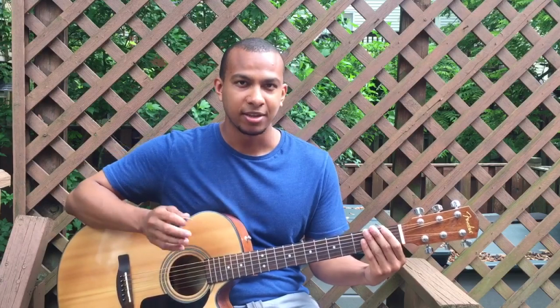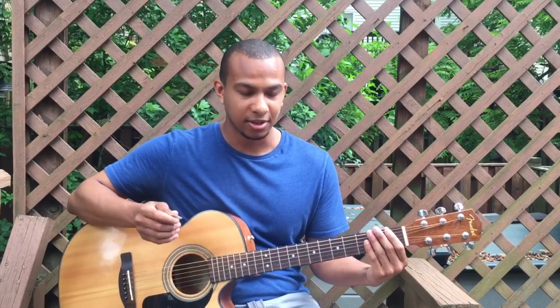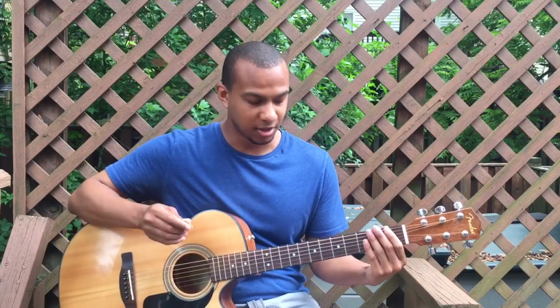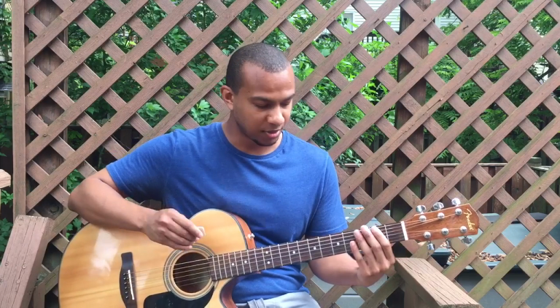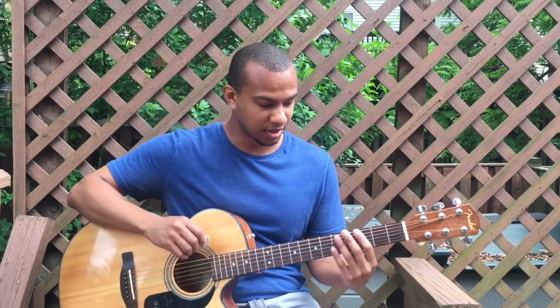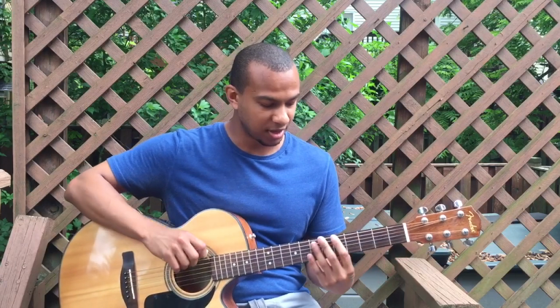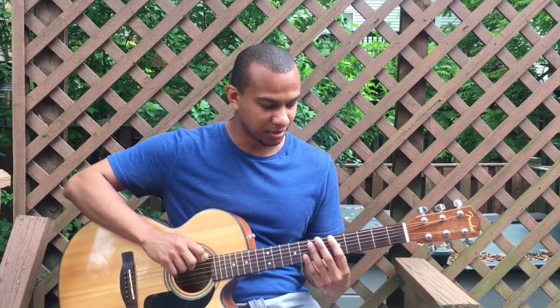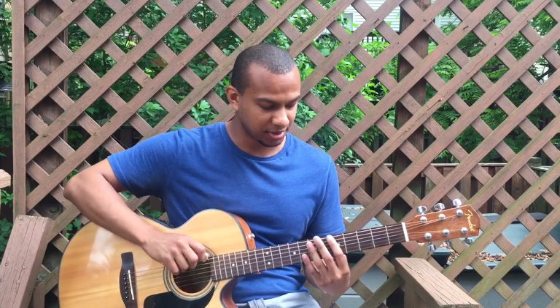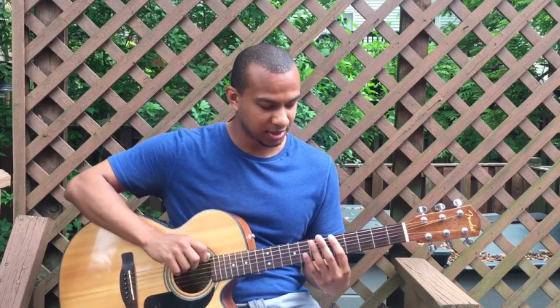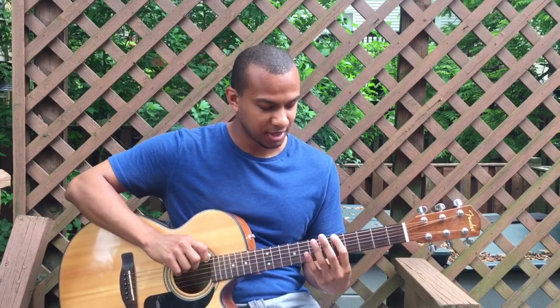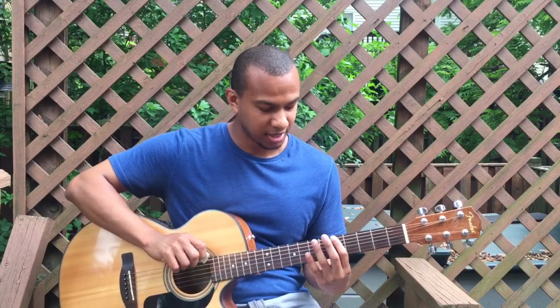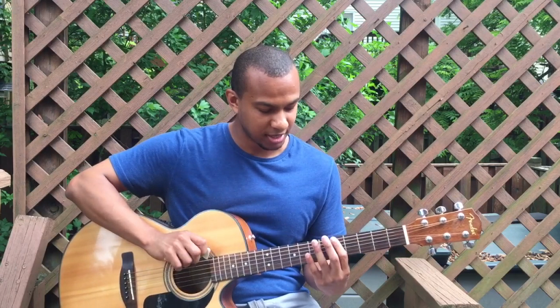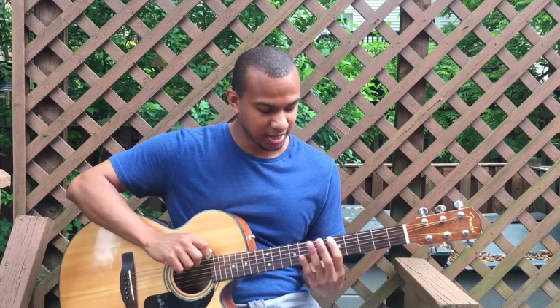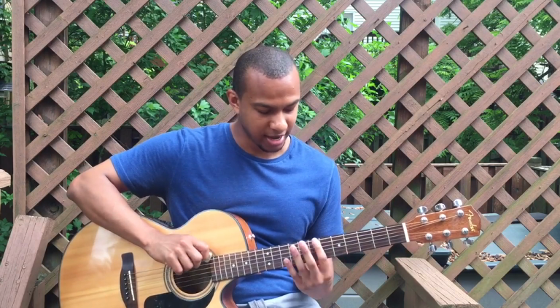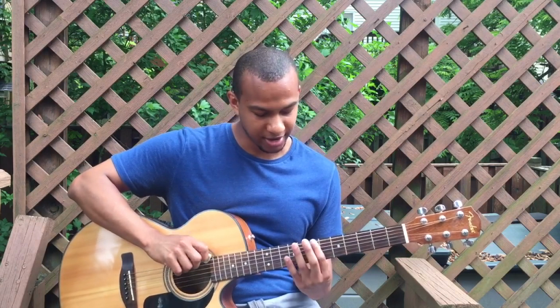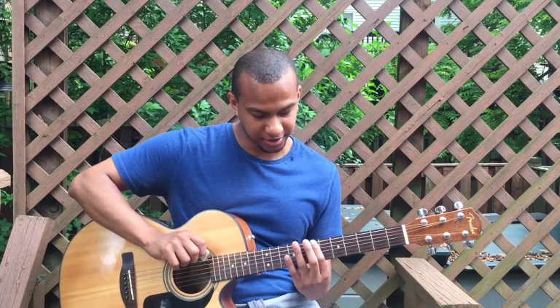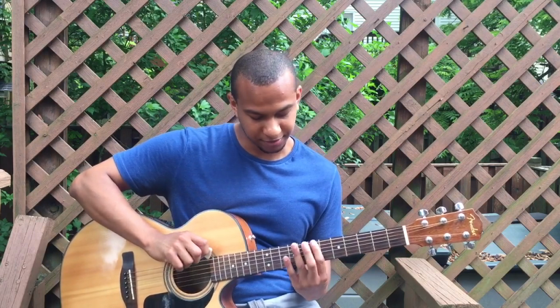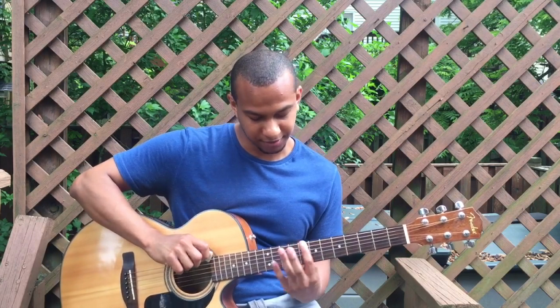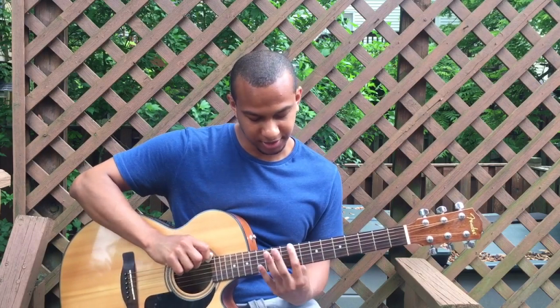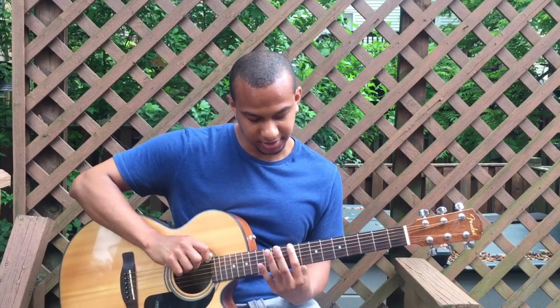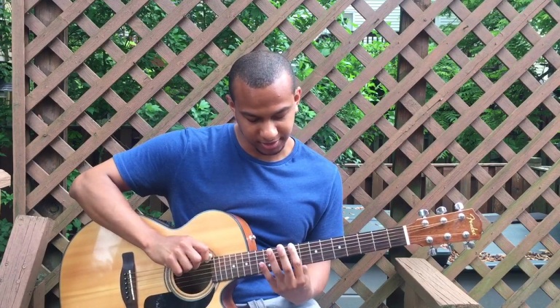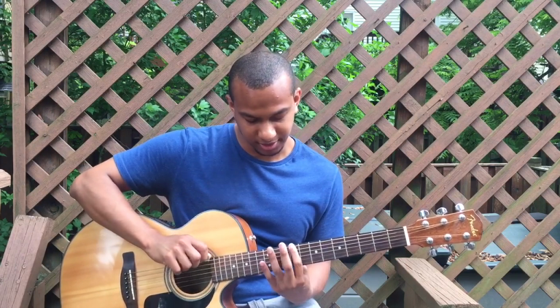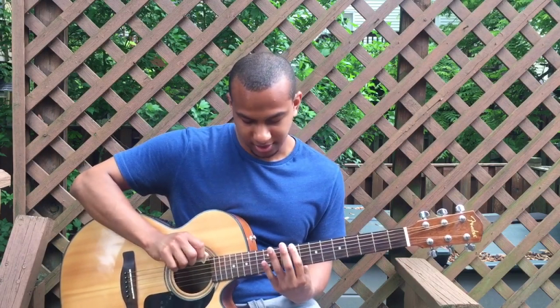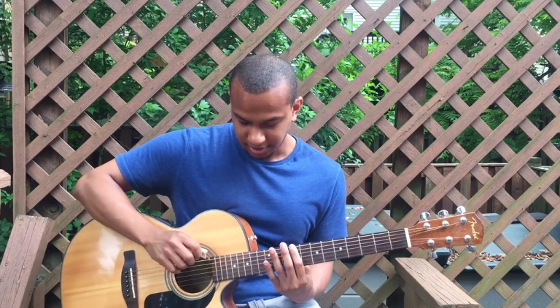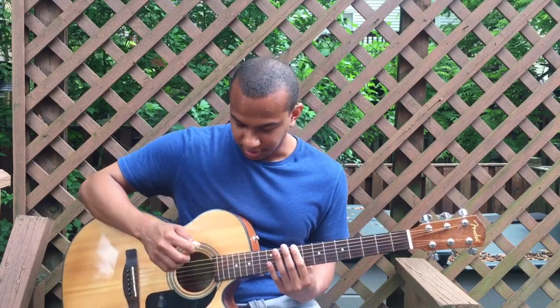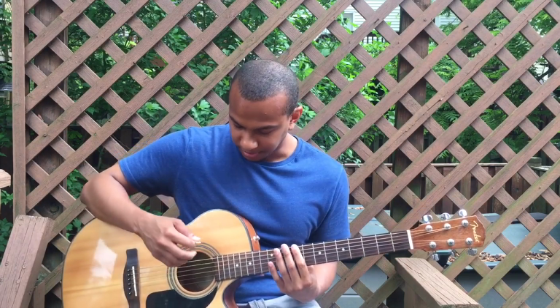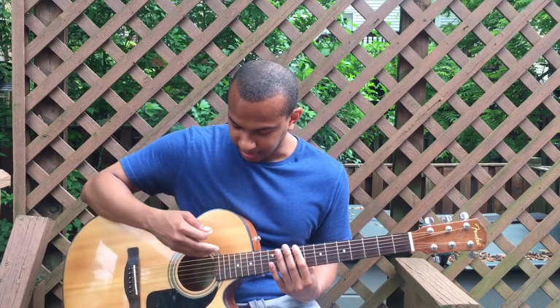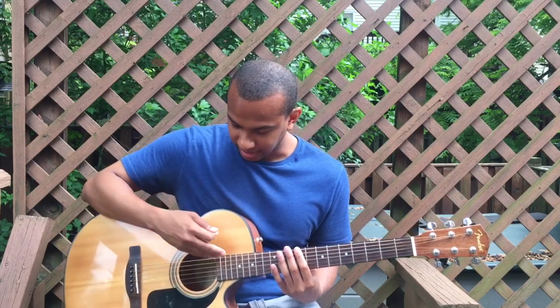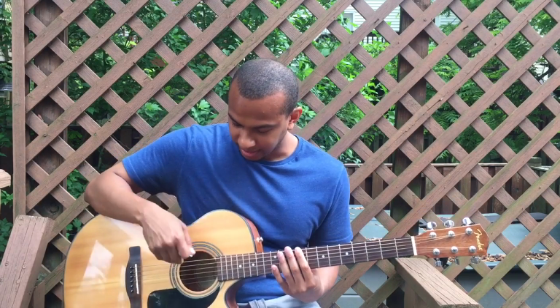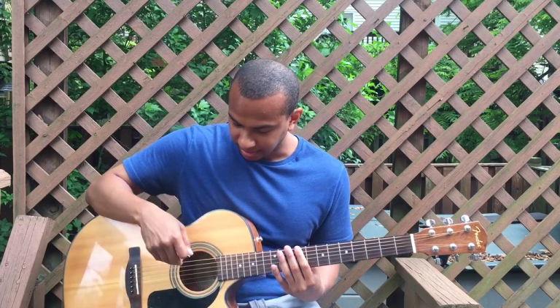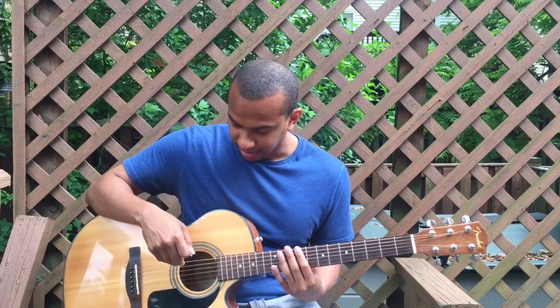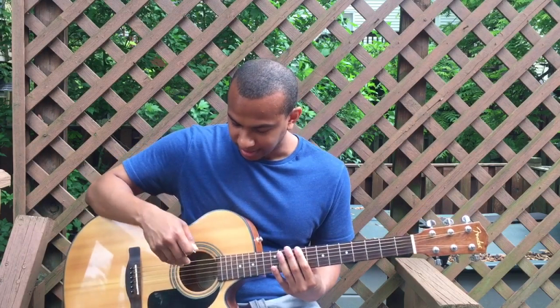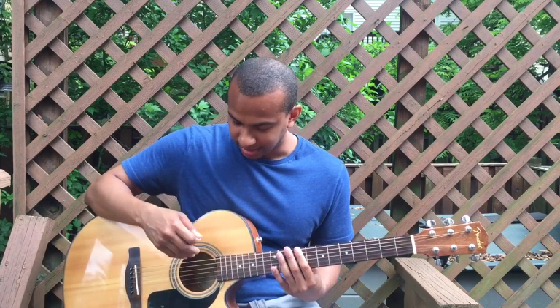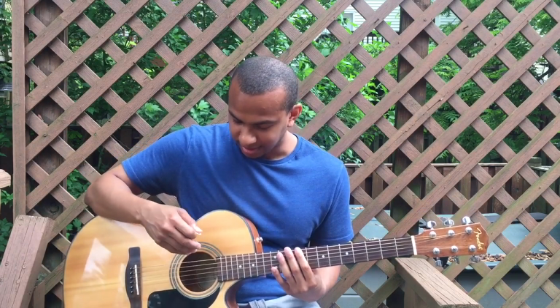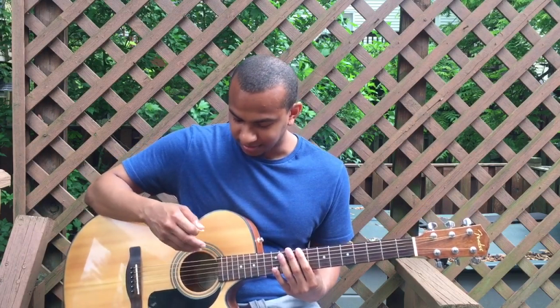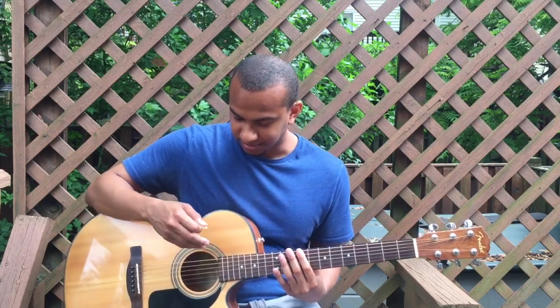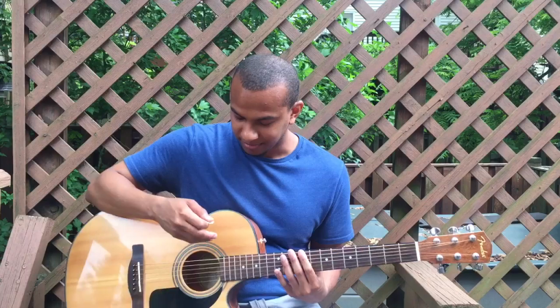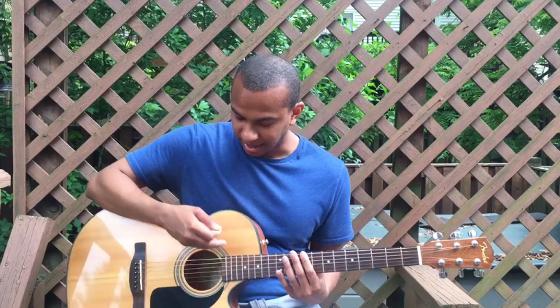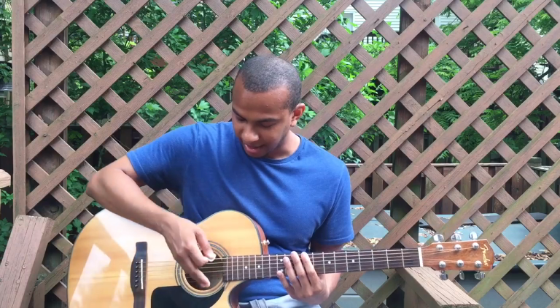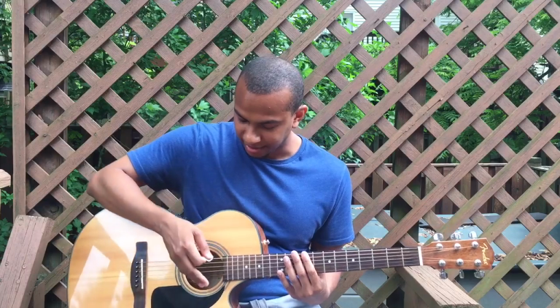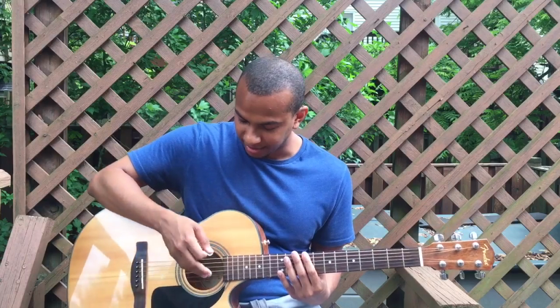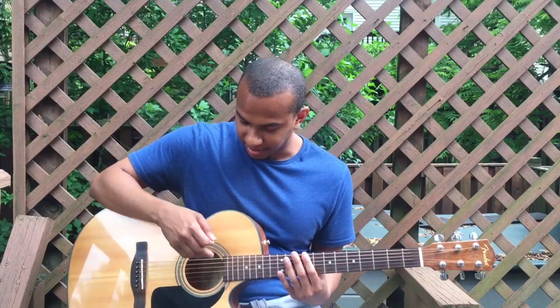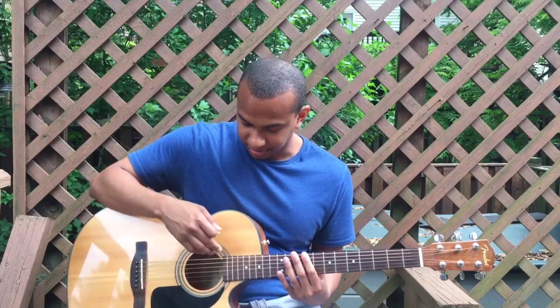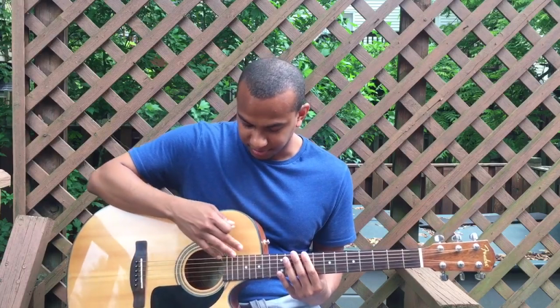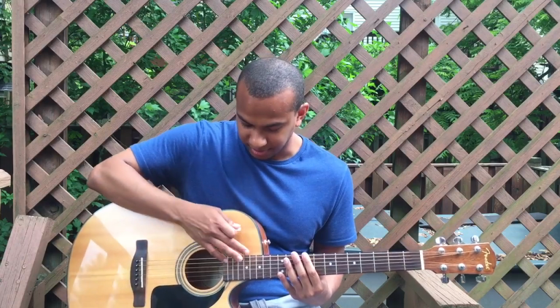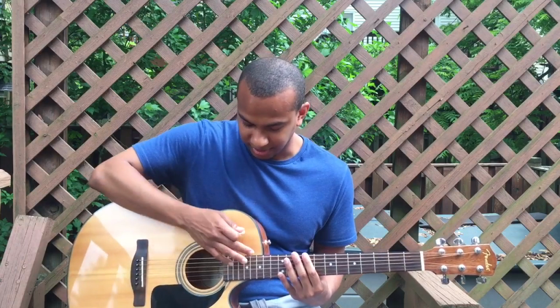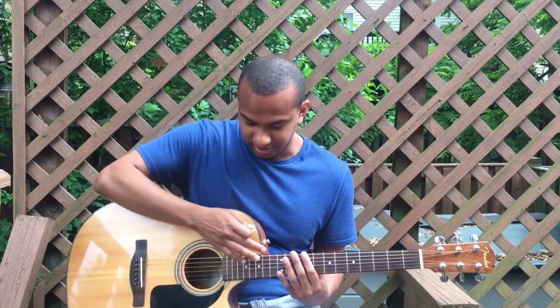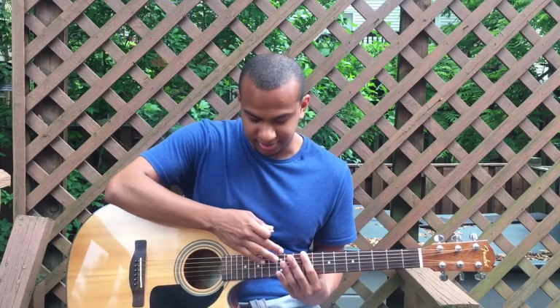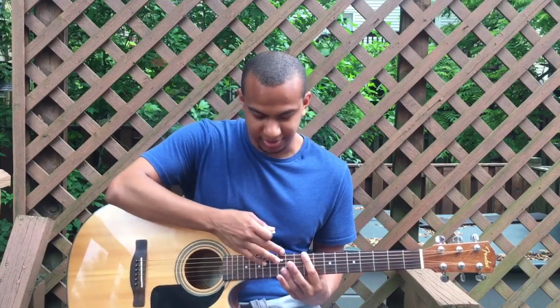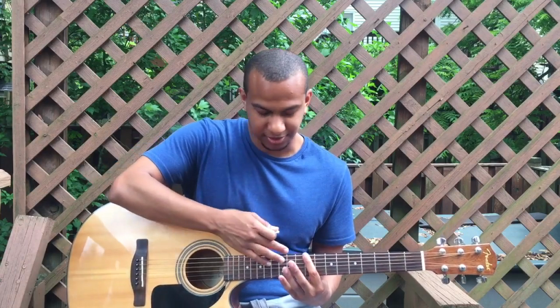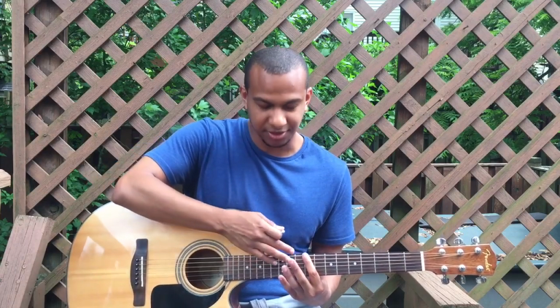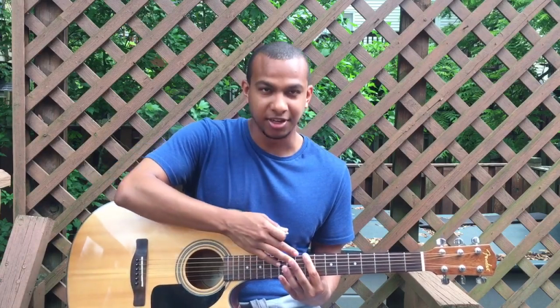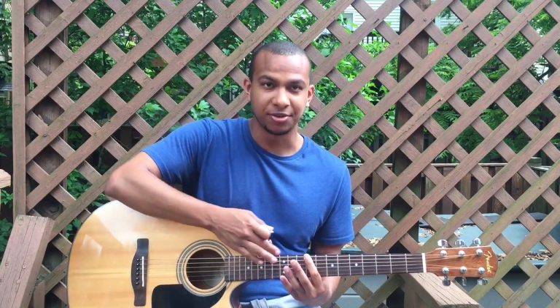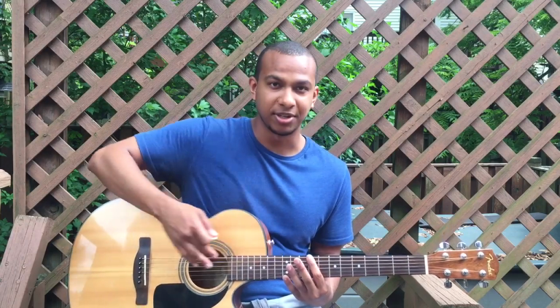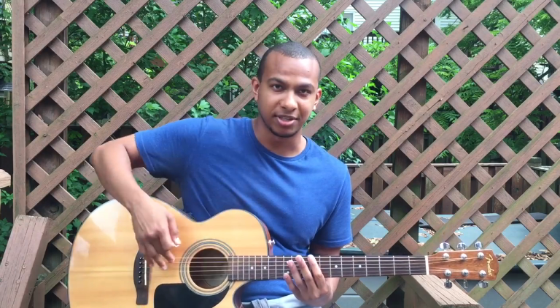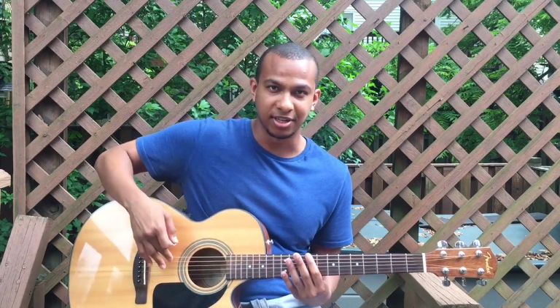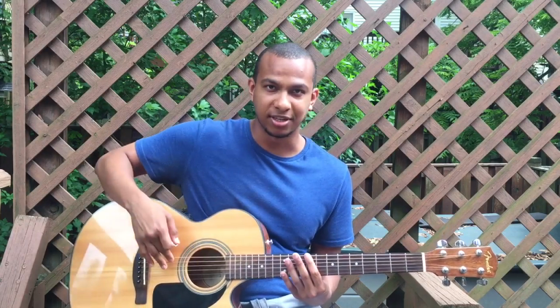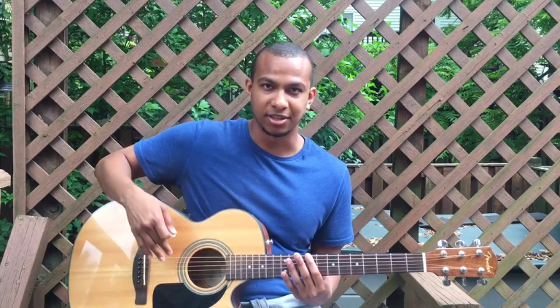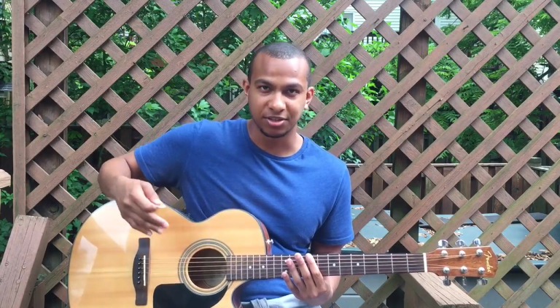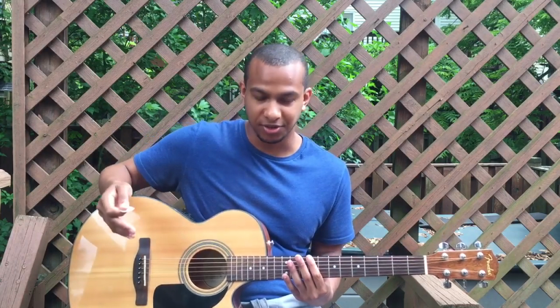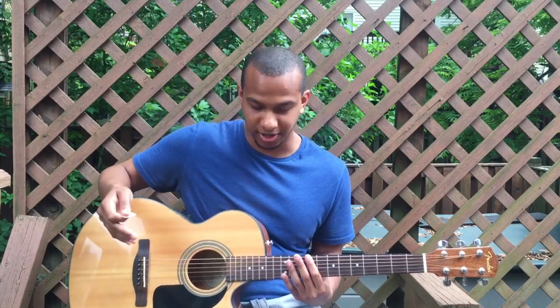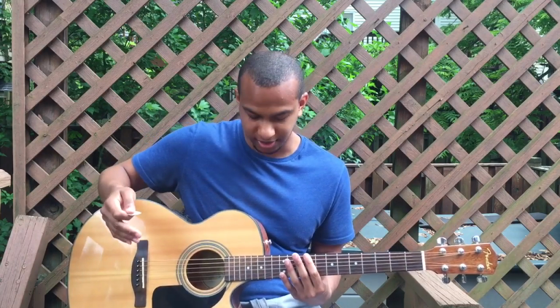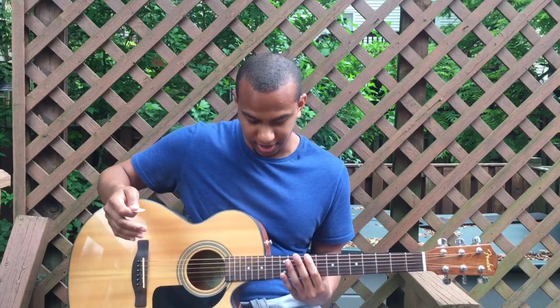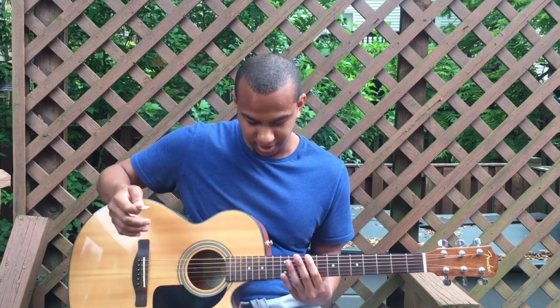The lower frets you play, the lower the notes, and the higher the frets you play, the higher the notes, because you're decreasing the string length.